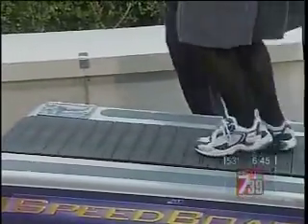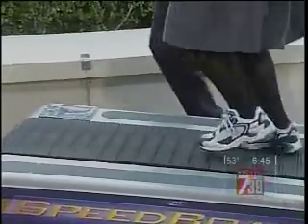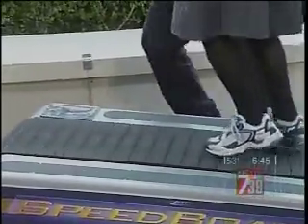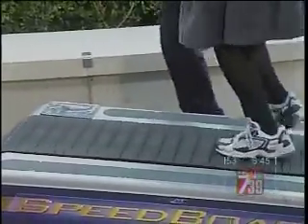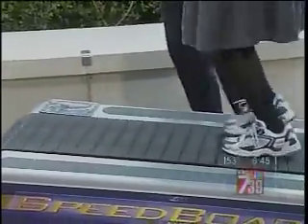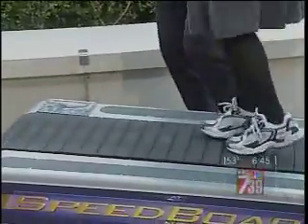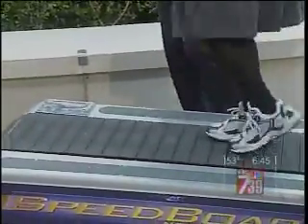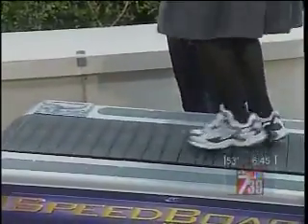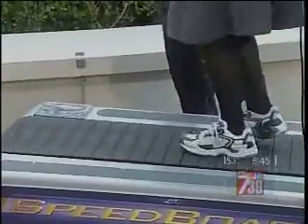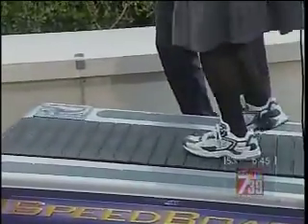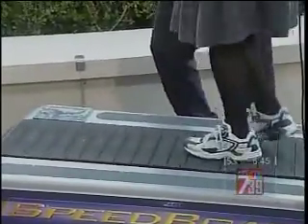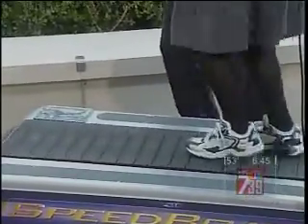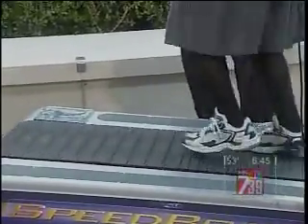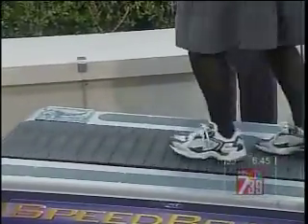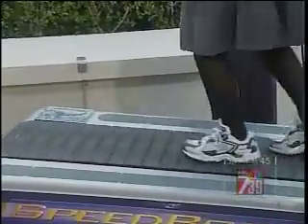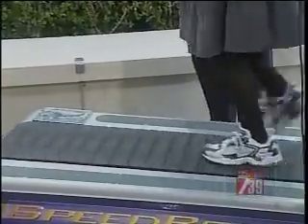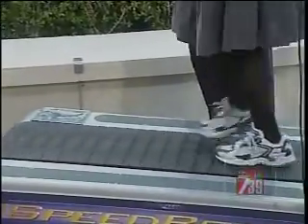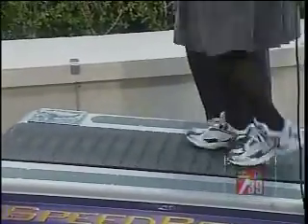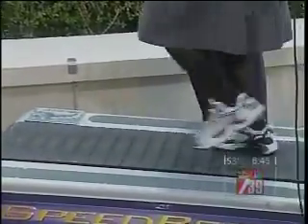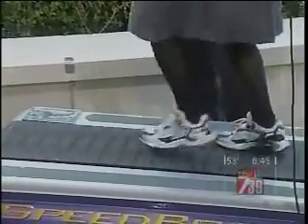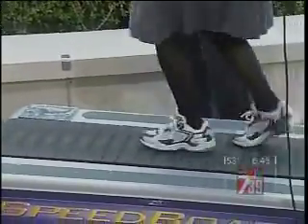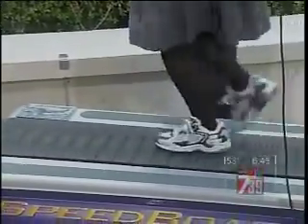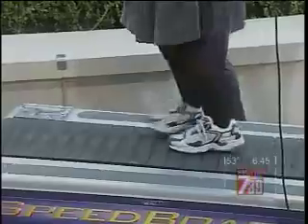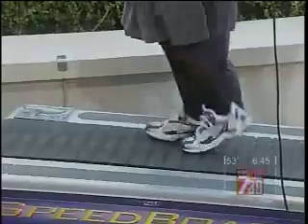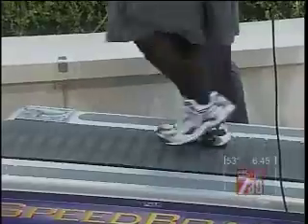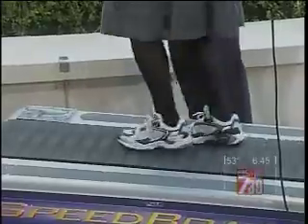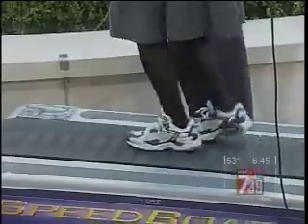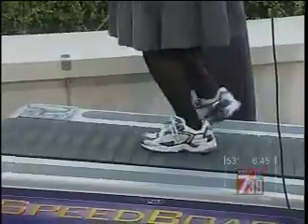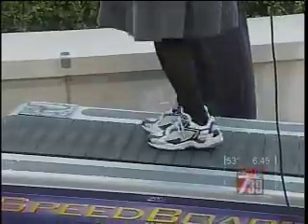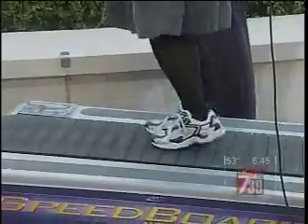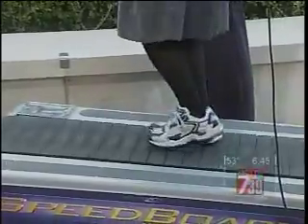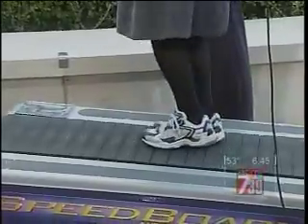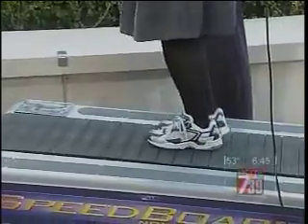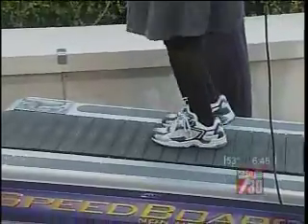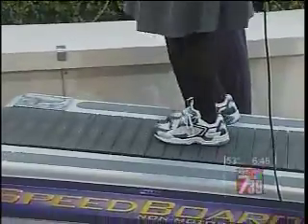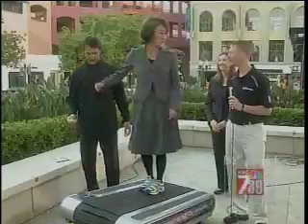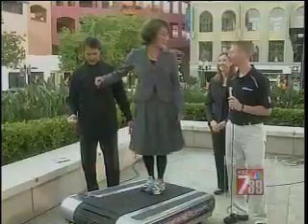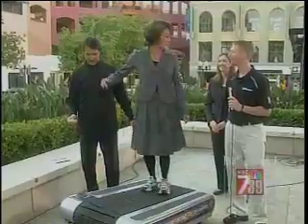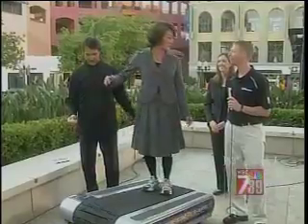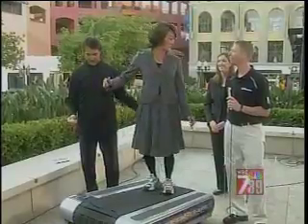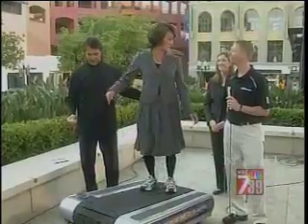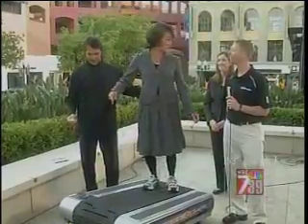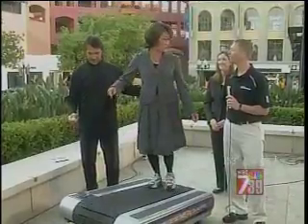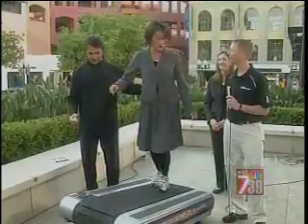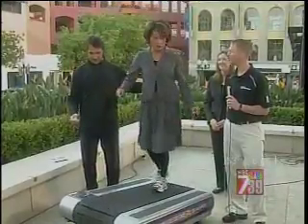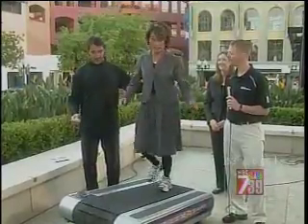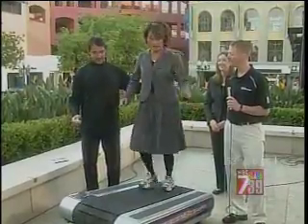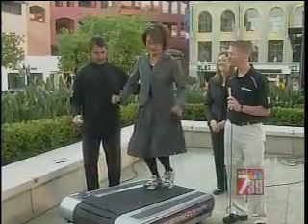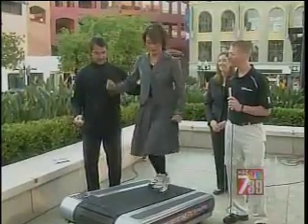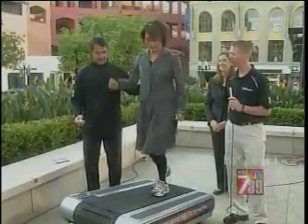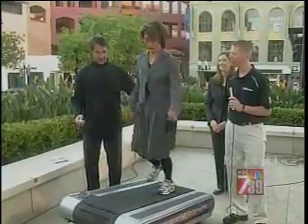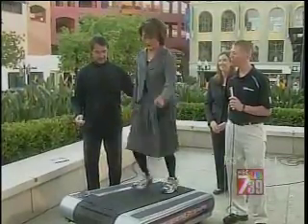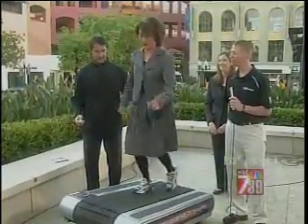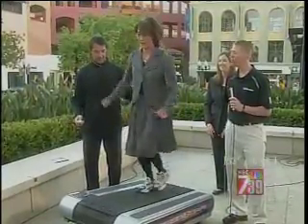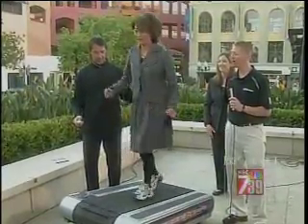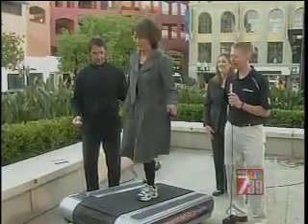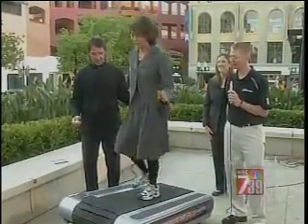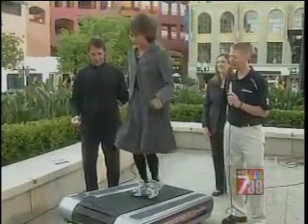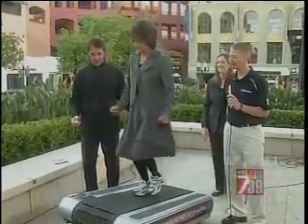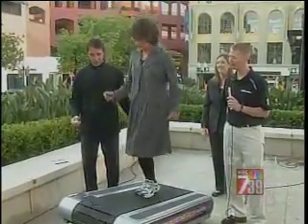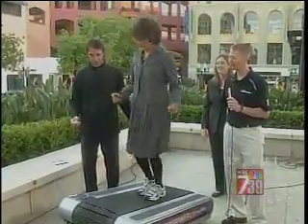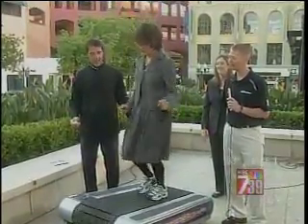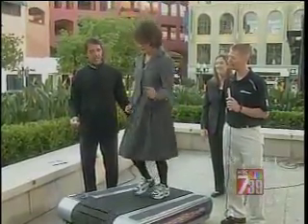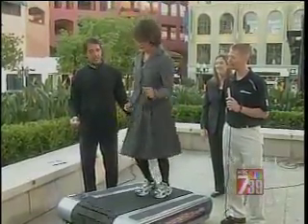You don't have to do this if you don't want to. You can make it go at different speeds, right? Yep, you can make it at different speeds.